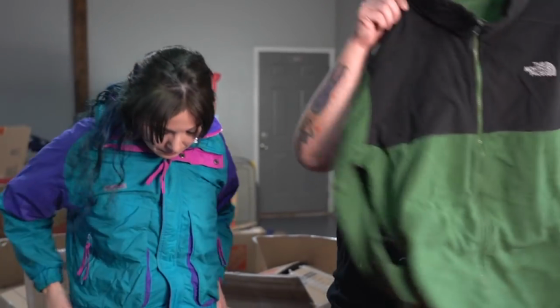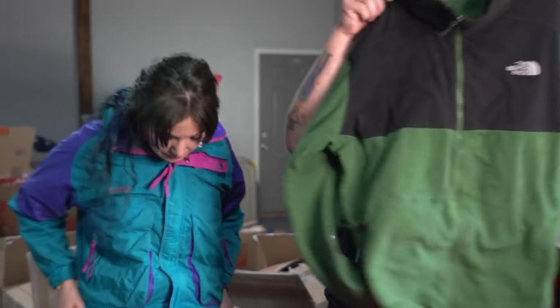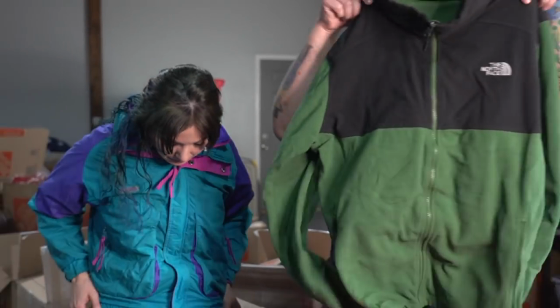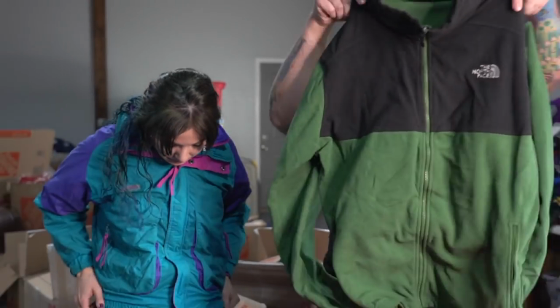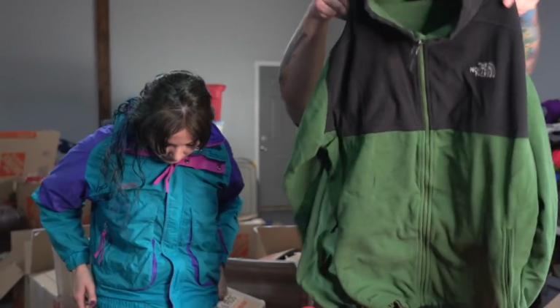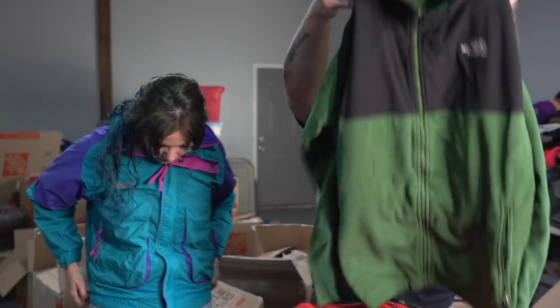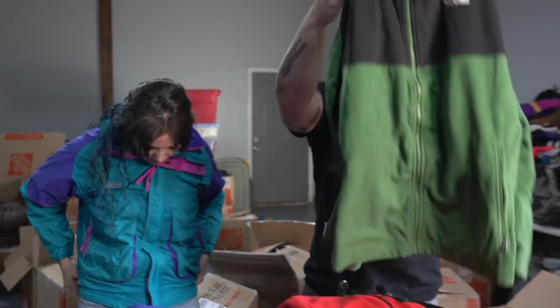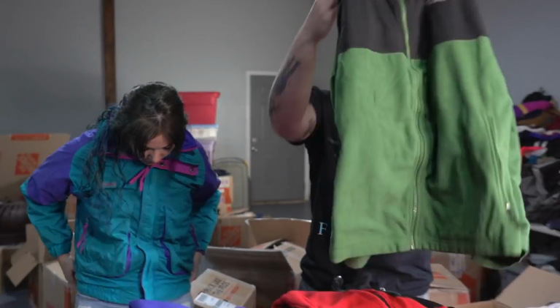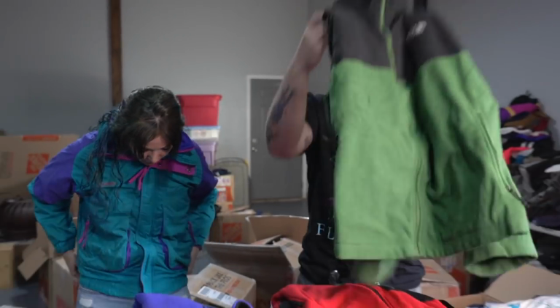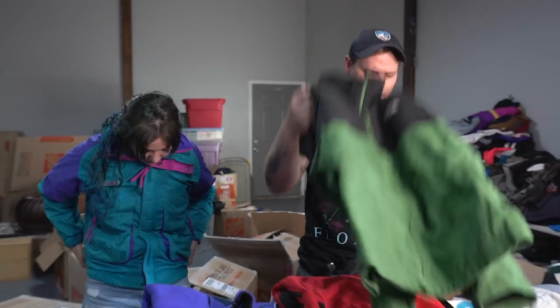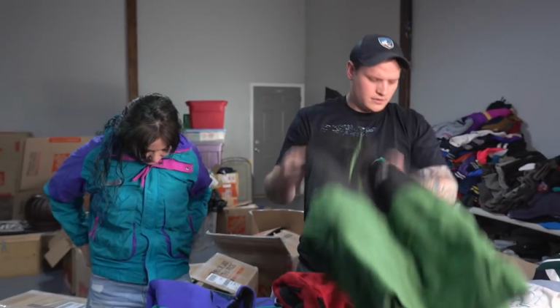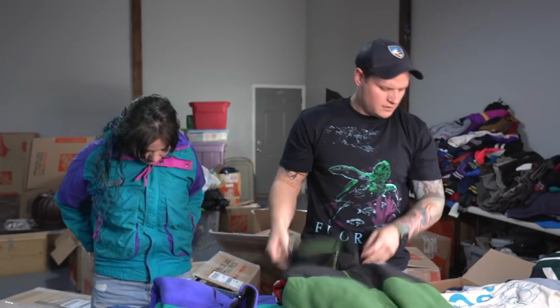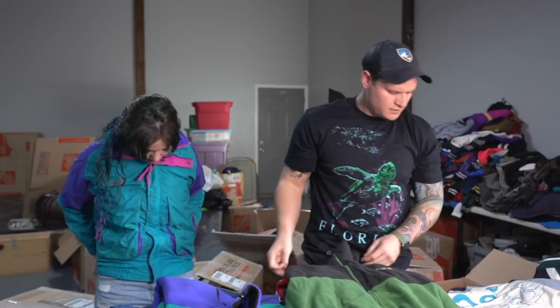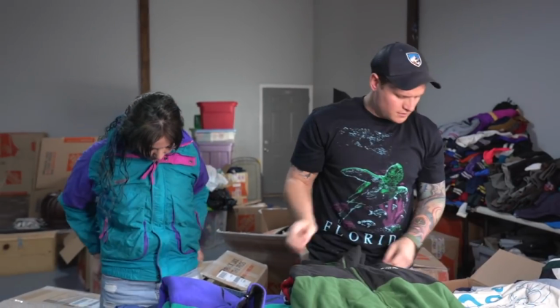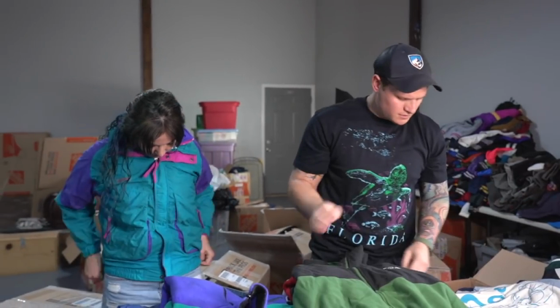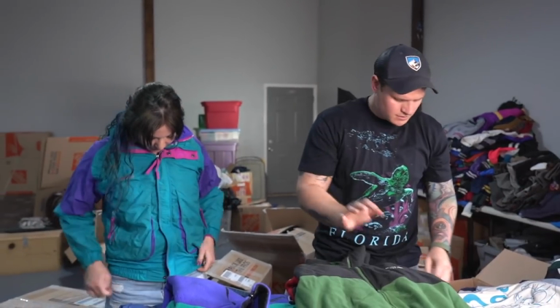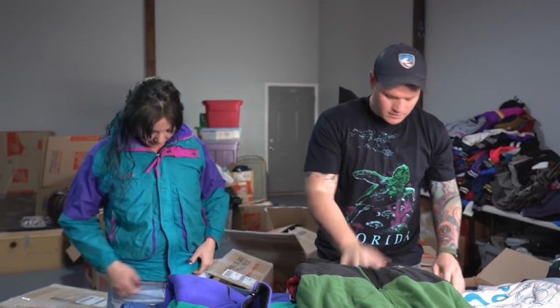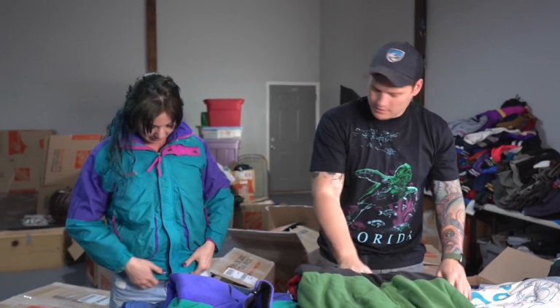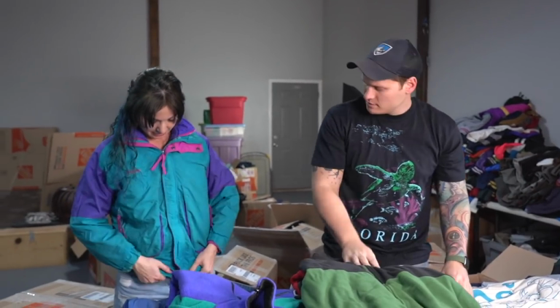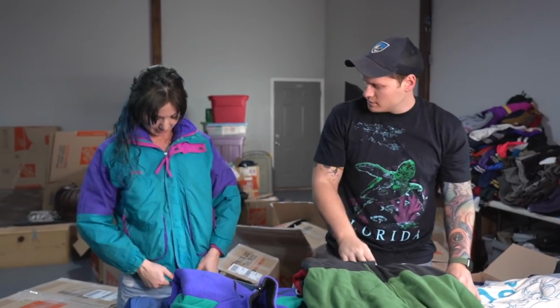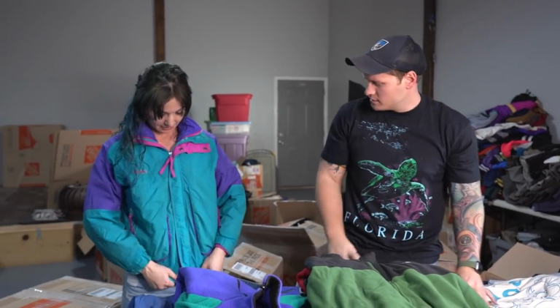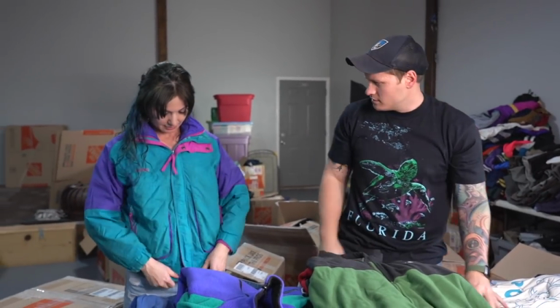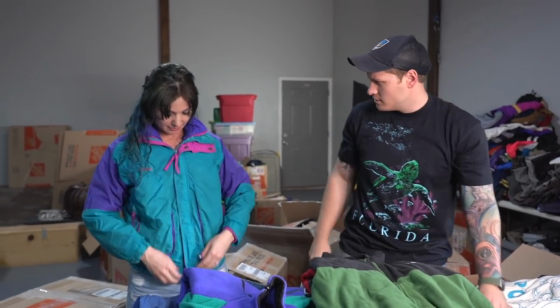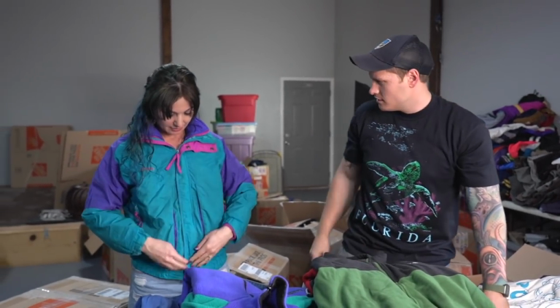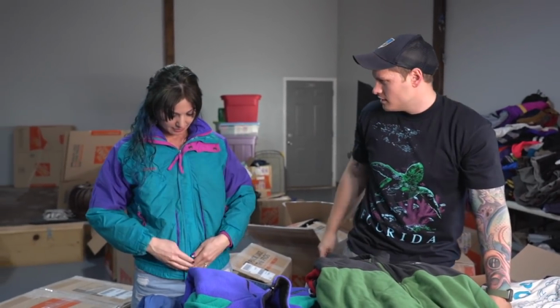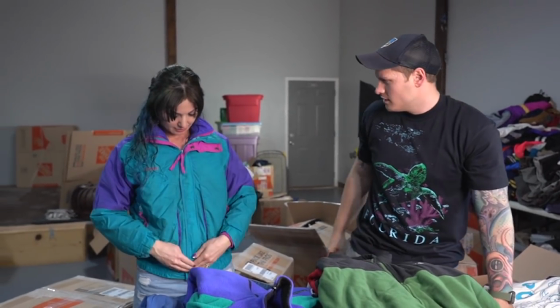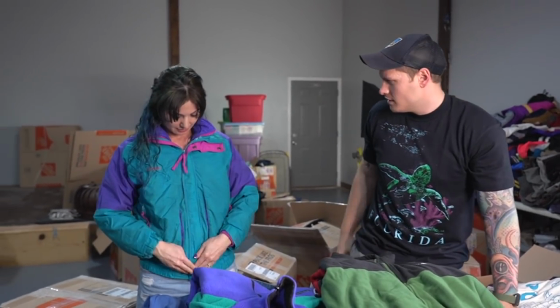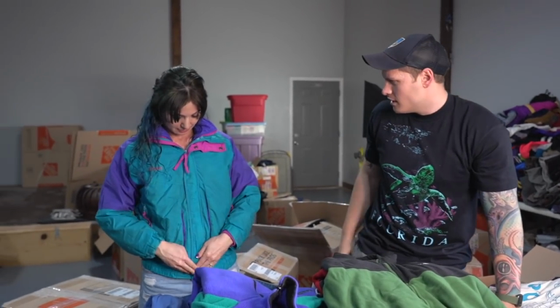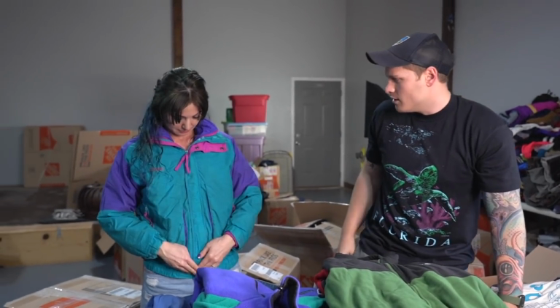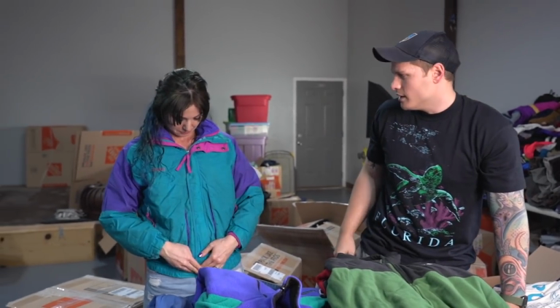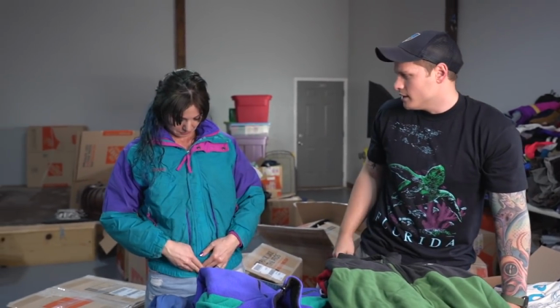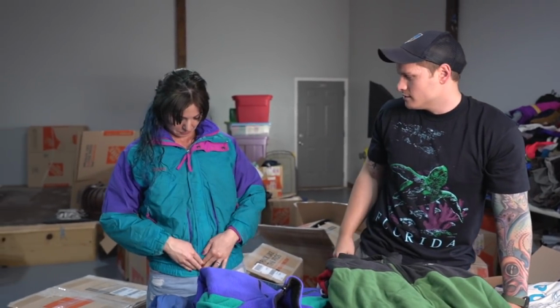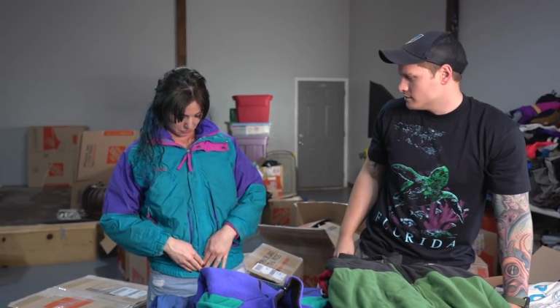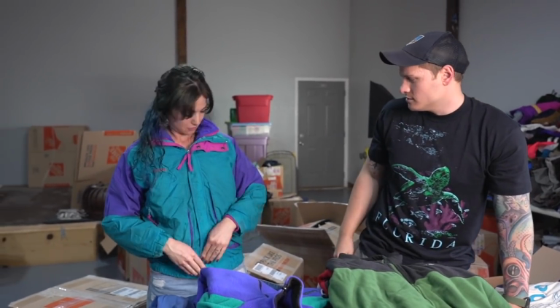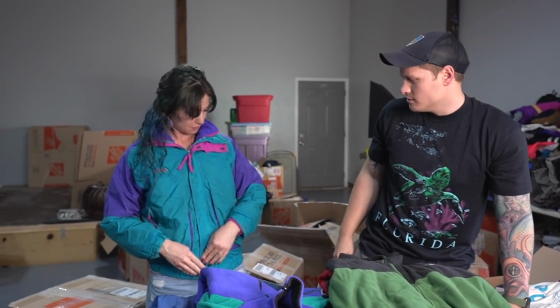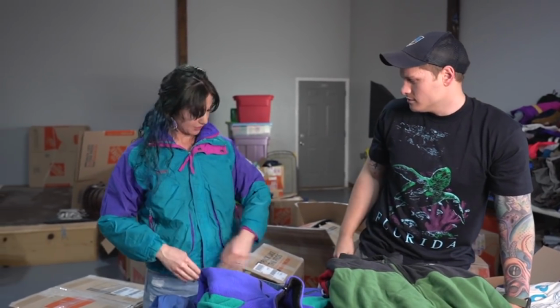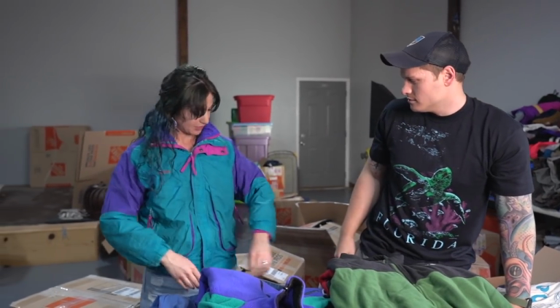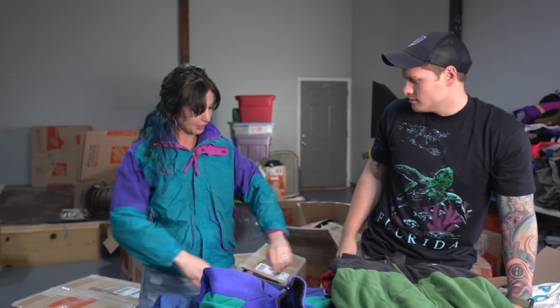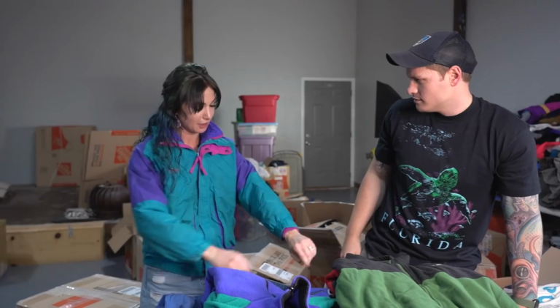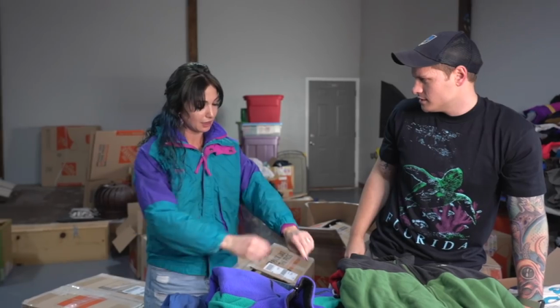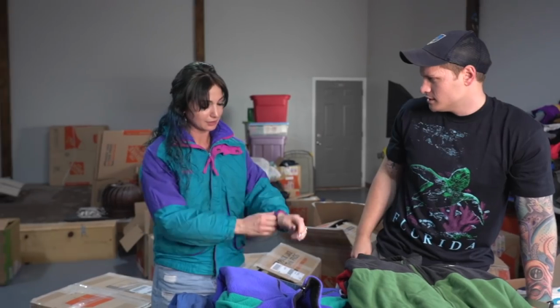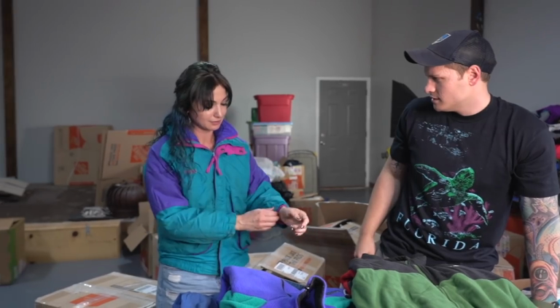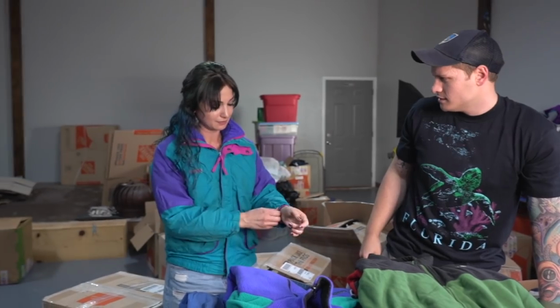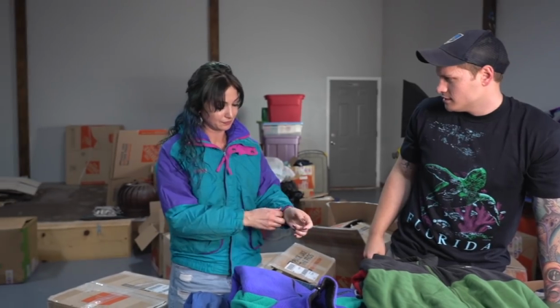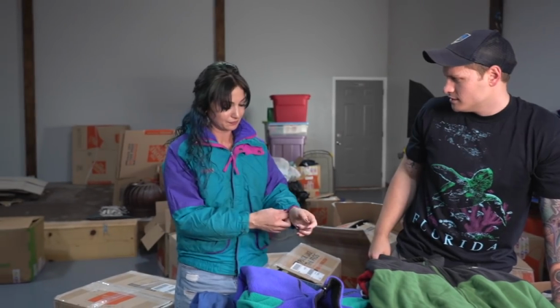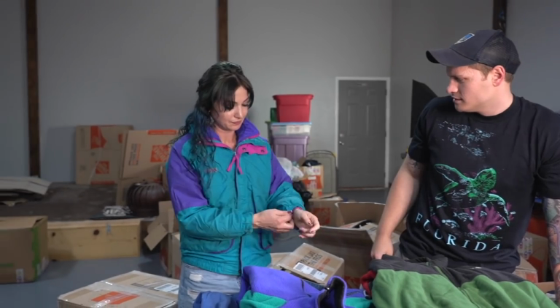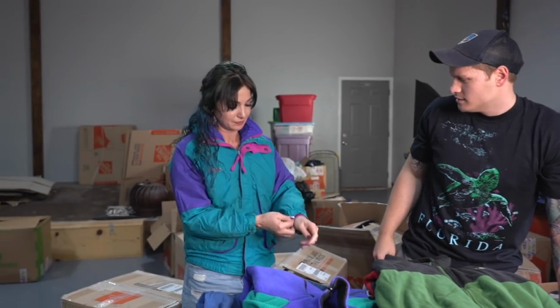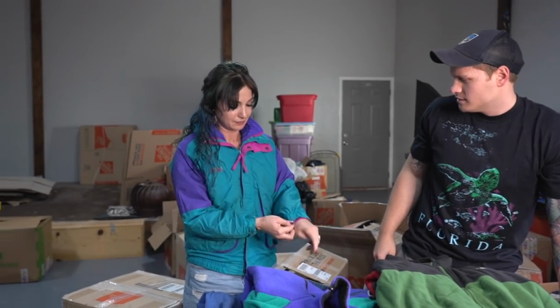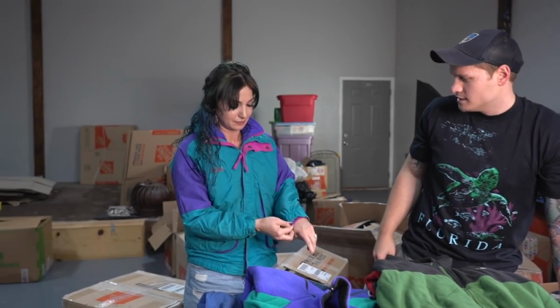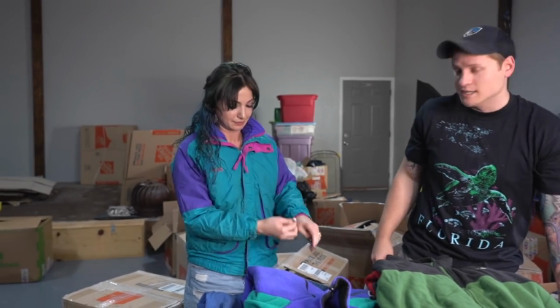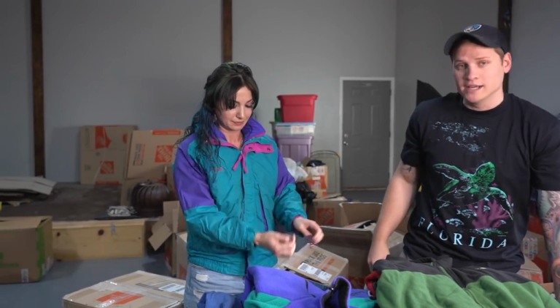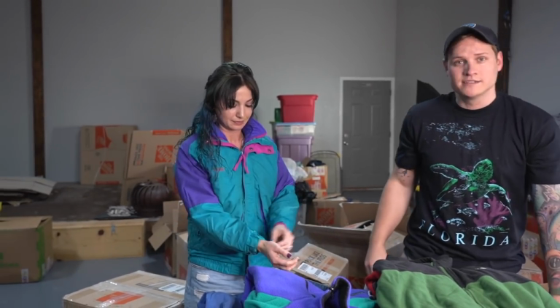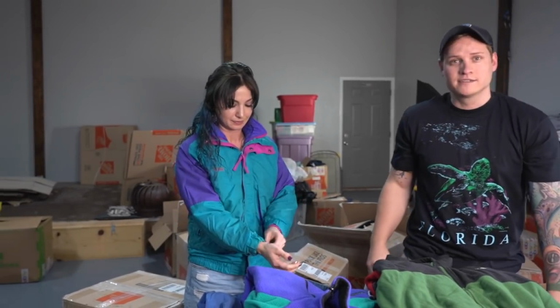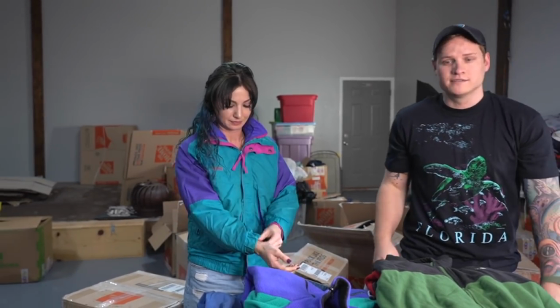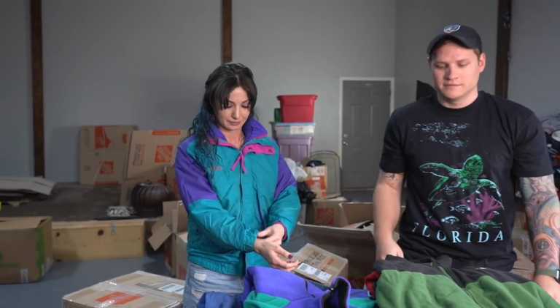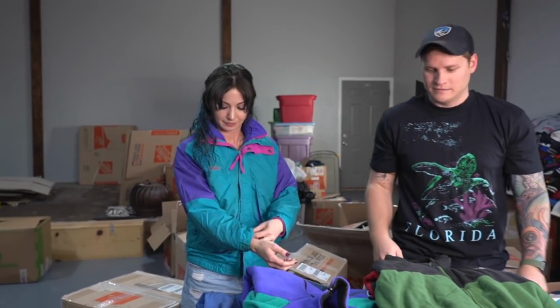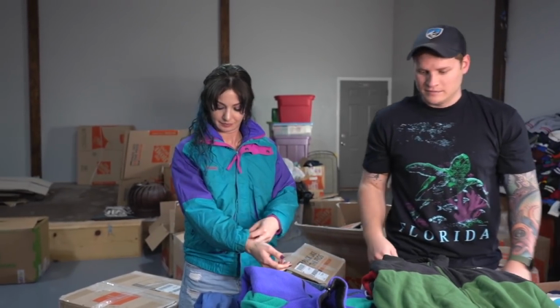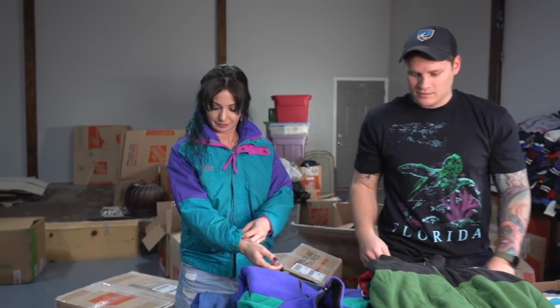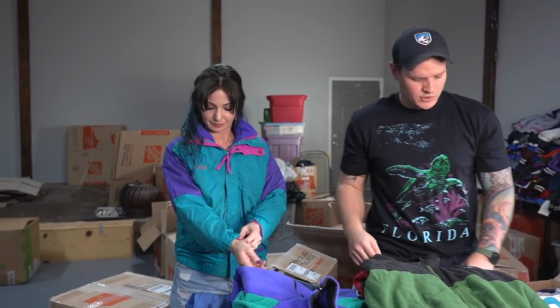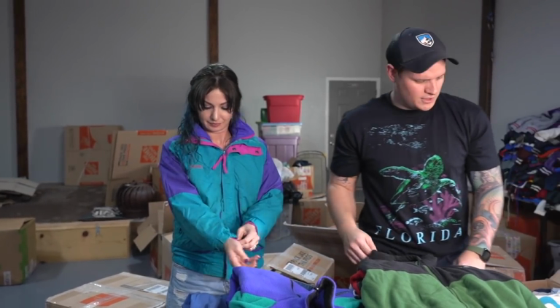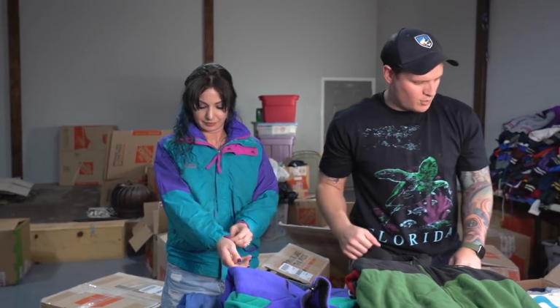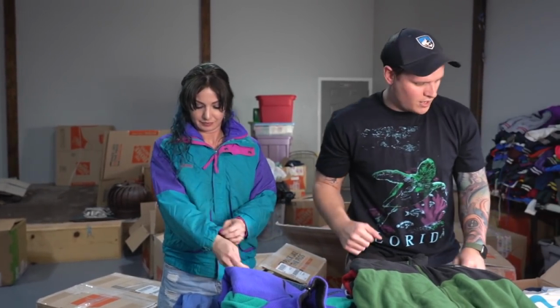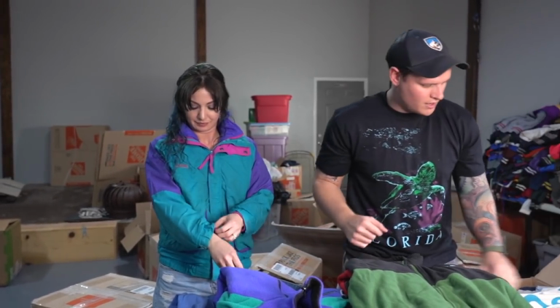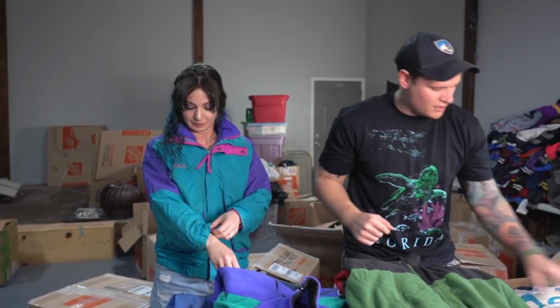North Face — no, that's perfect. Is it? Oh yeah, oh my God. It's nice. Where's the beanie?